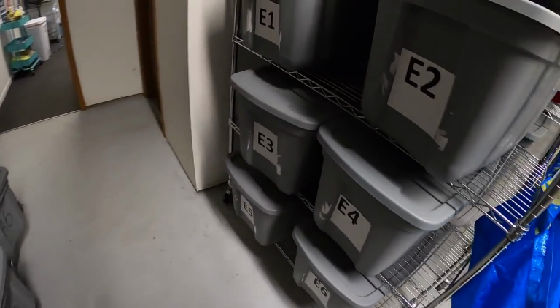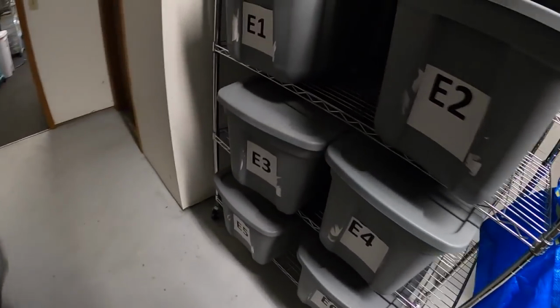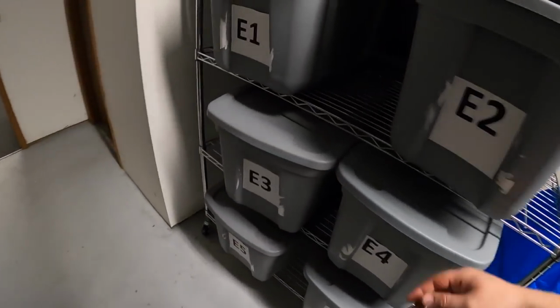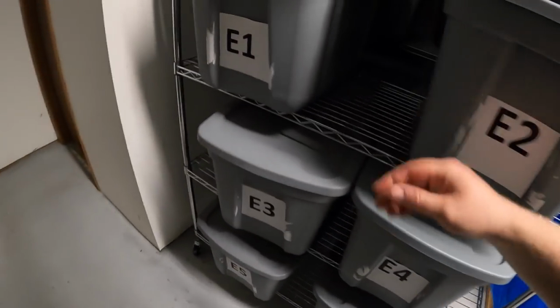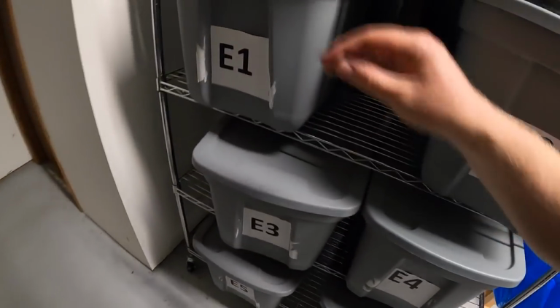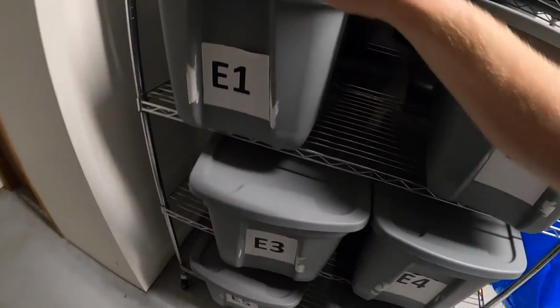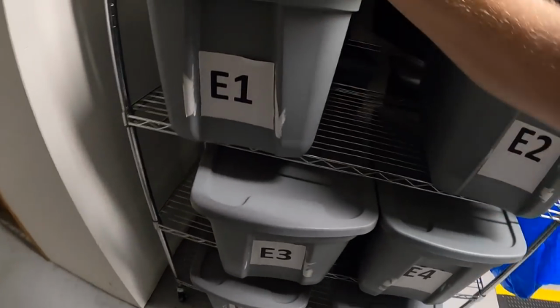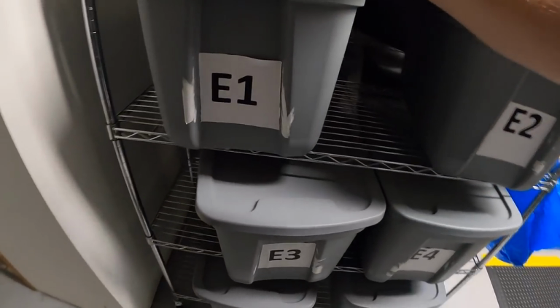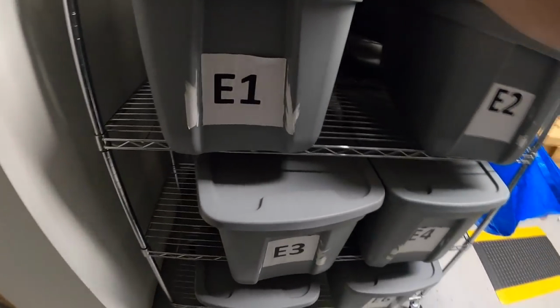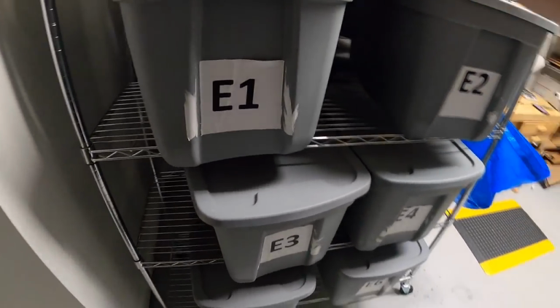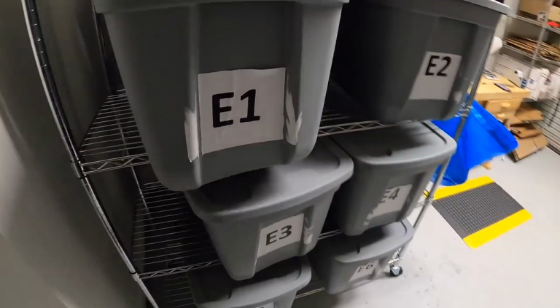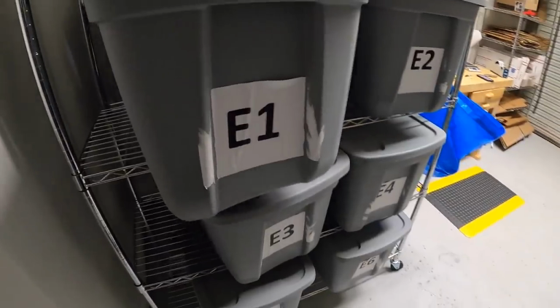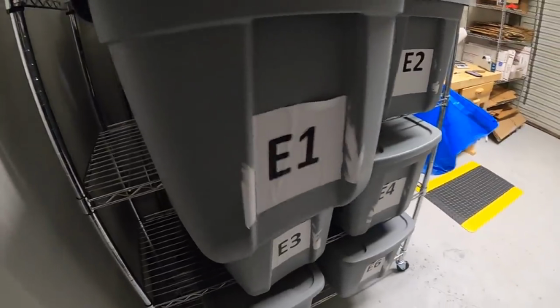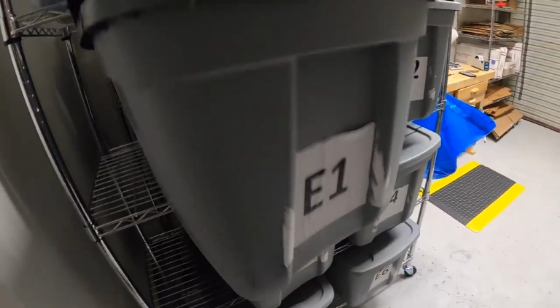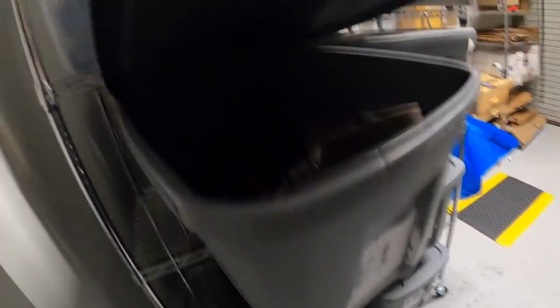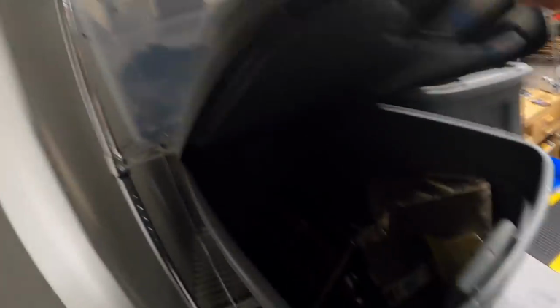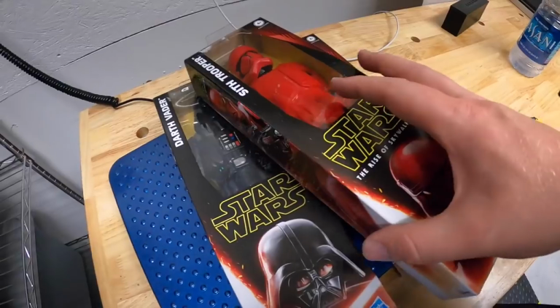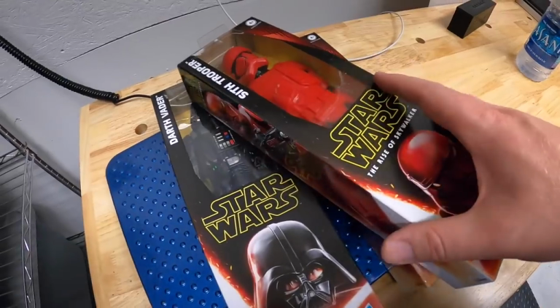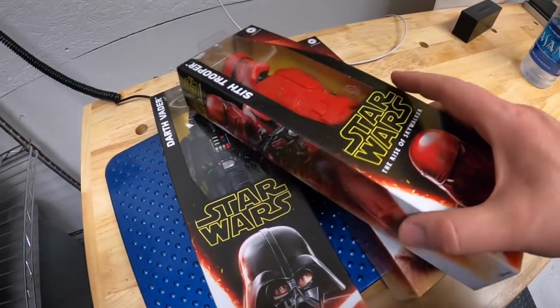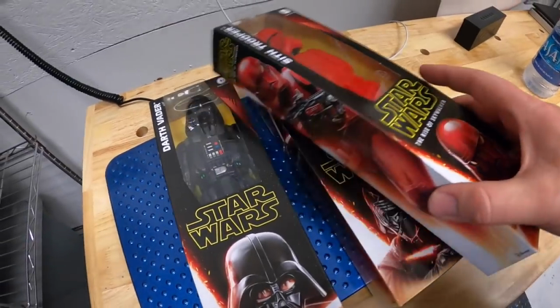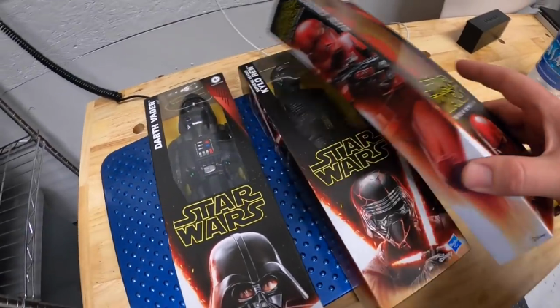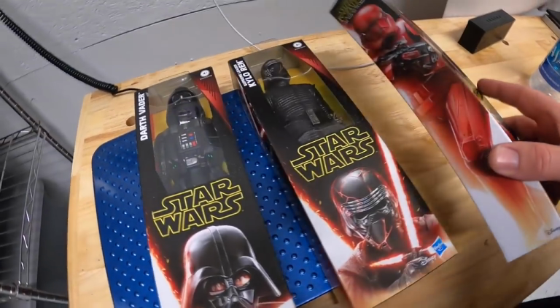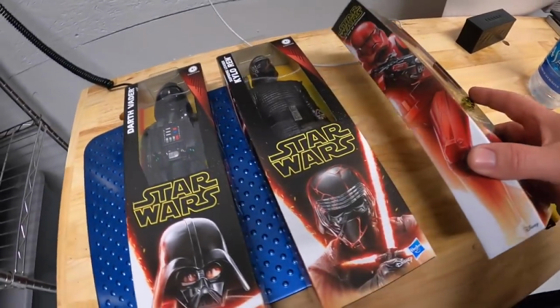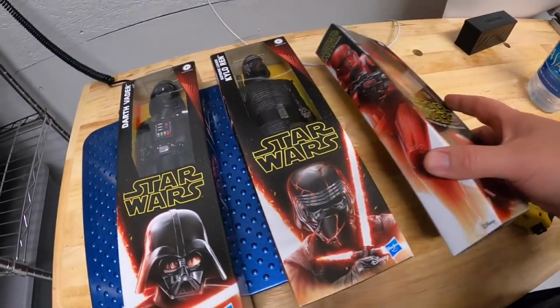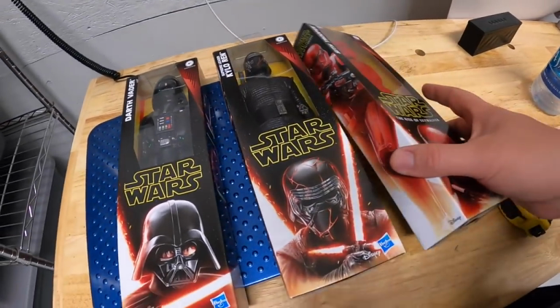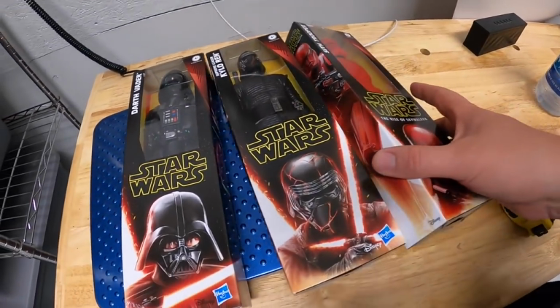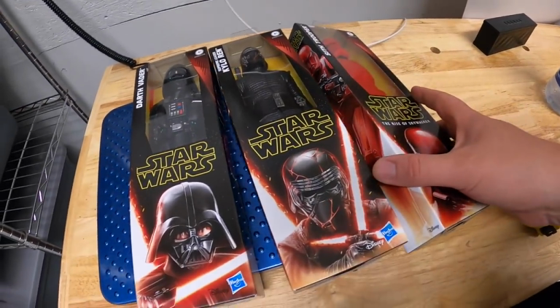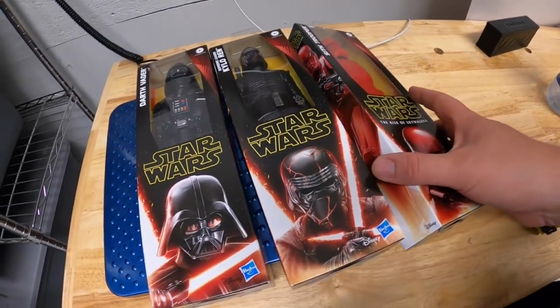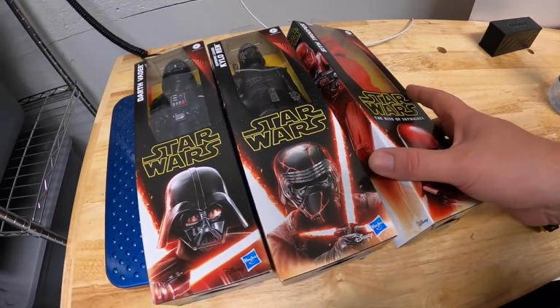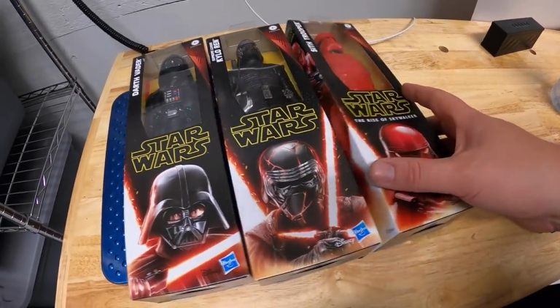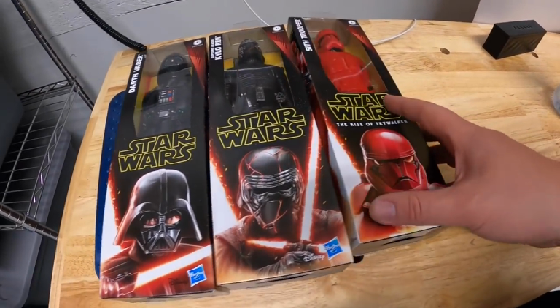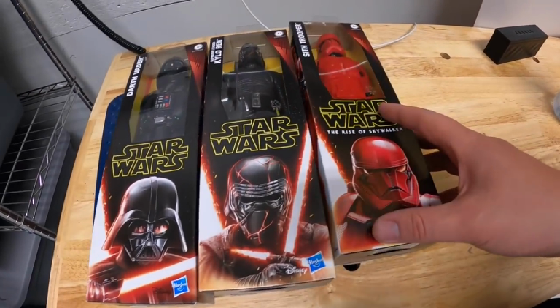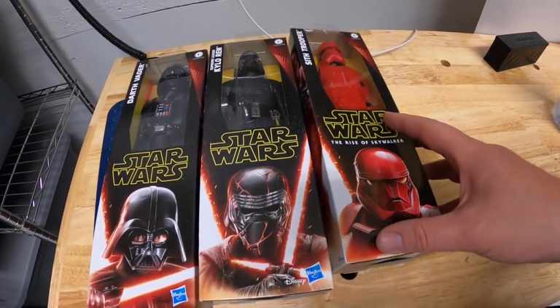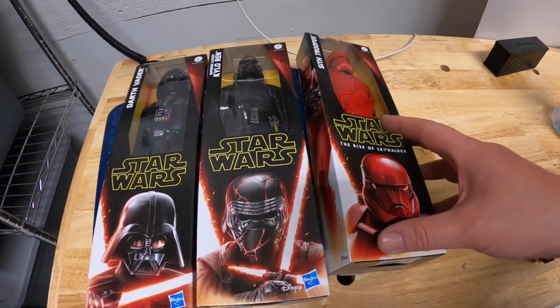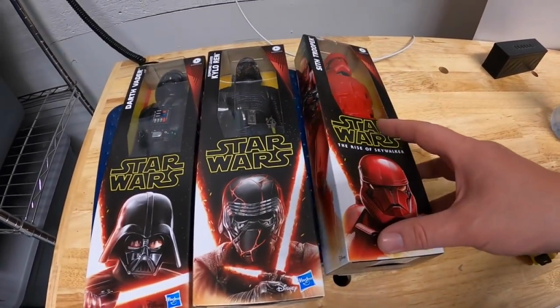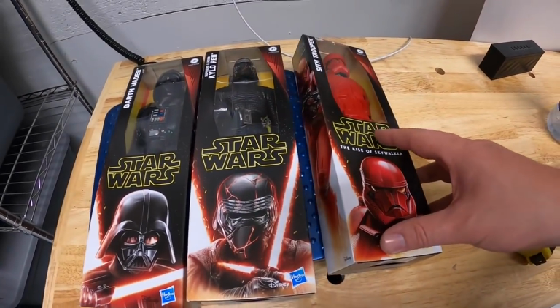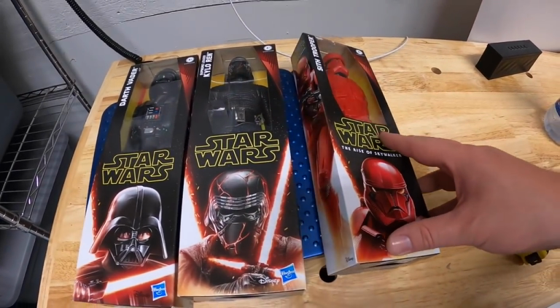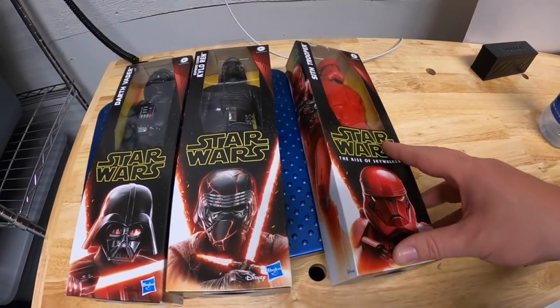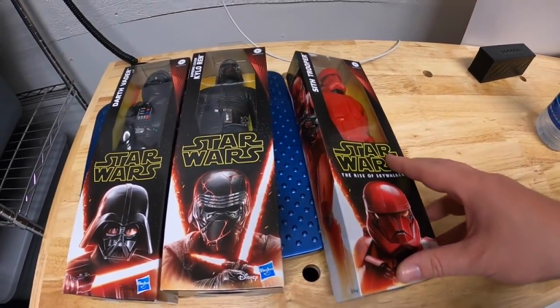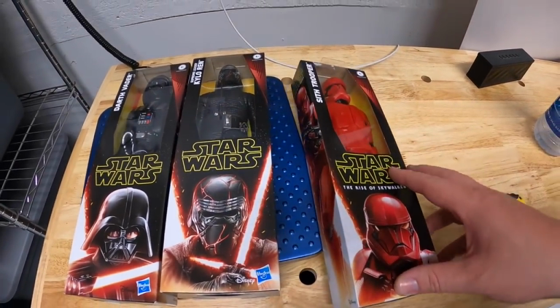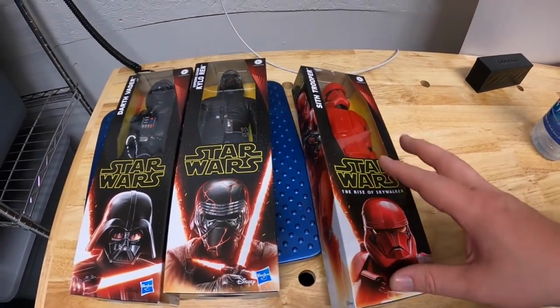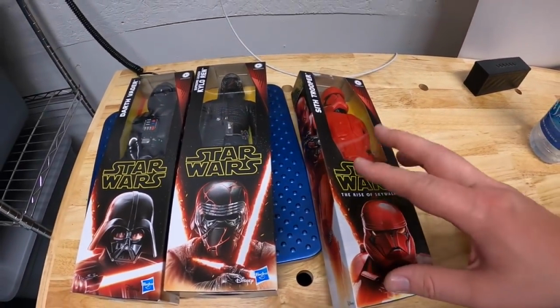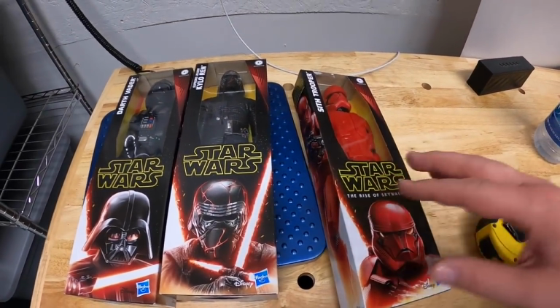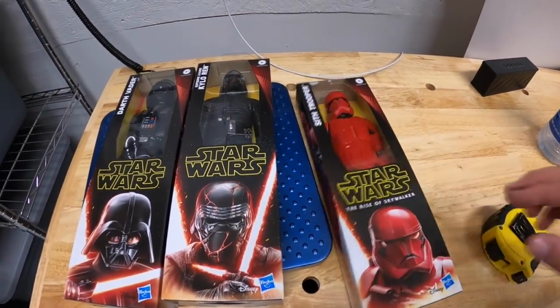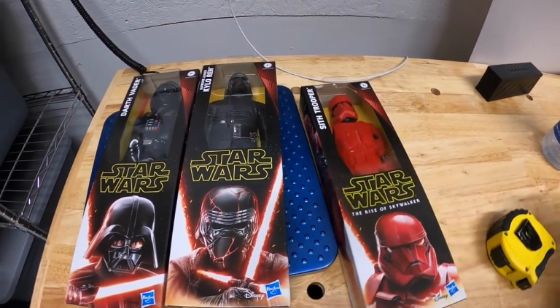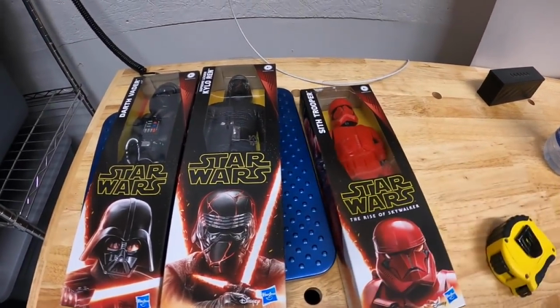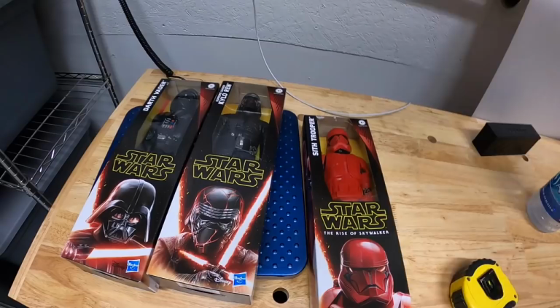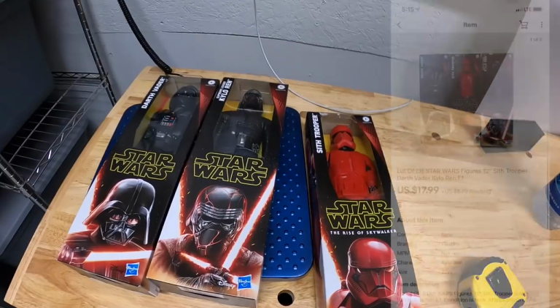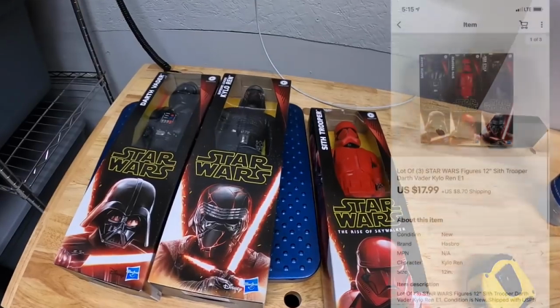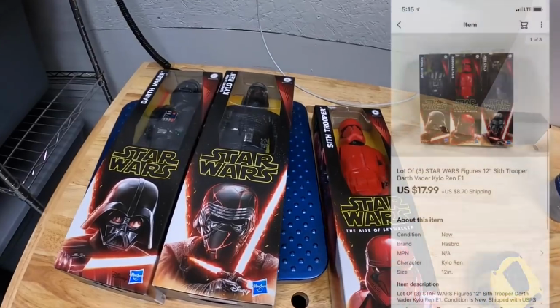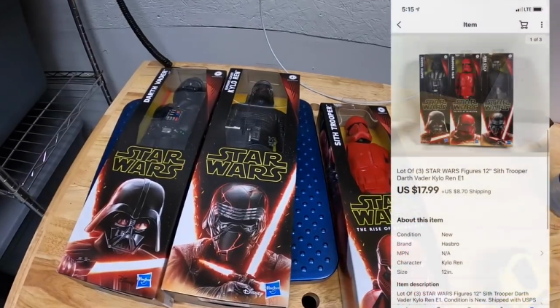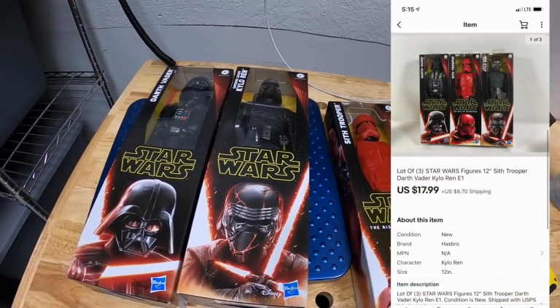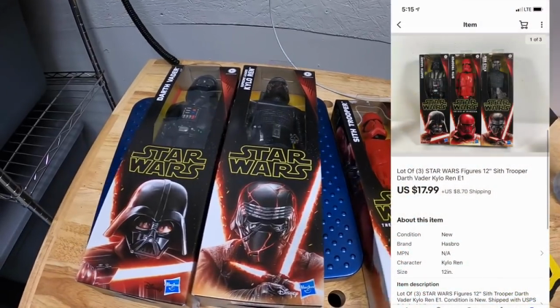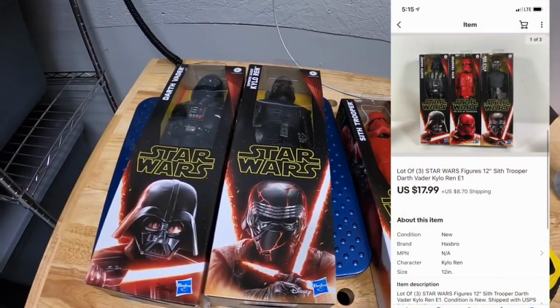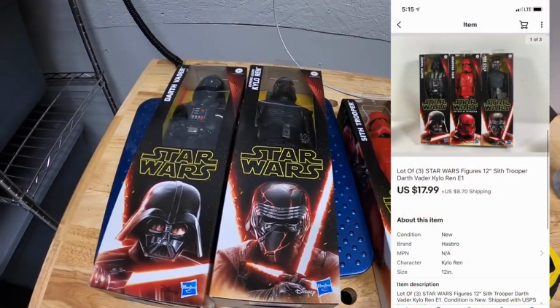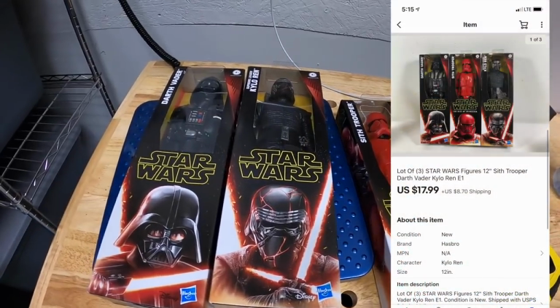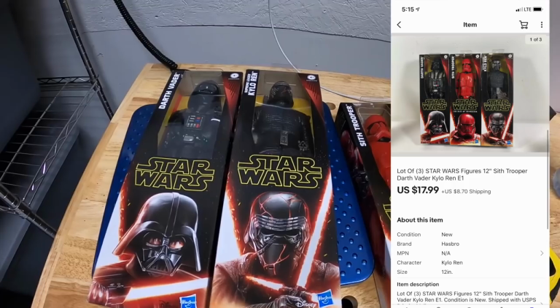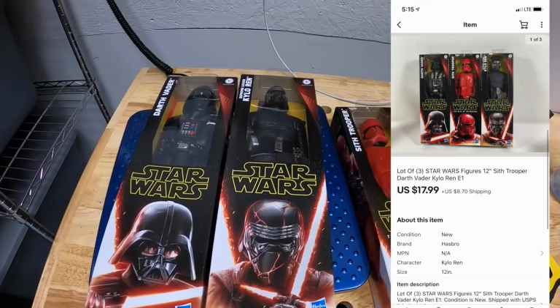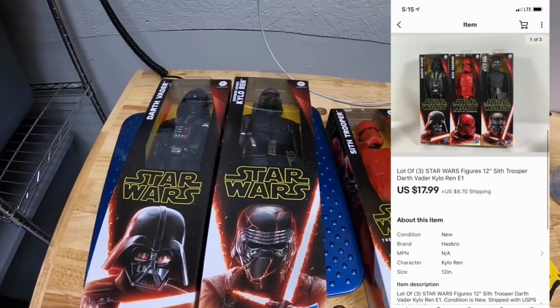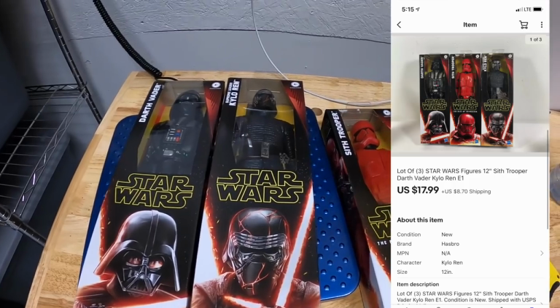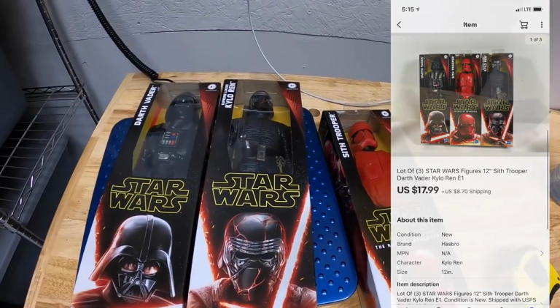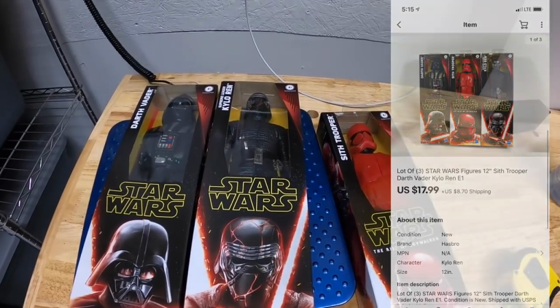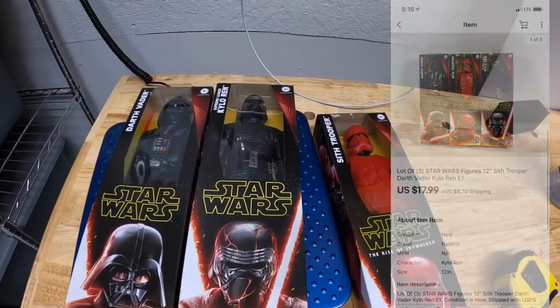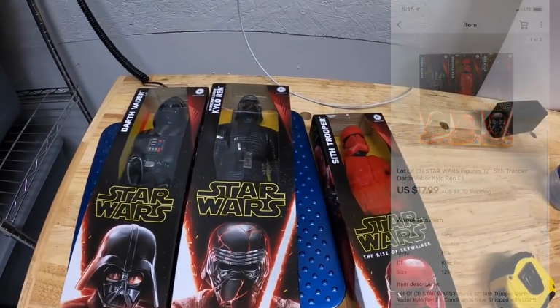Next thing is in E1 — I sold these three Star Wars figures, sold them all in one lot for $17.99 plus shipping.